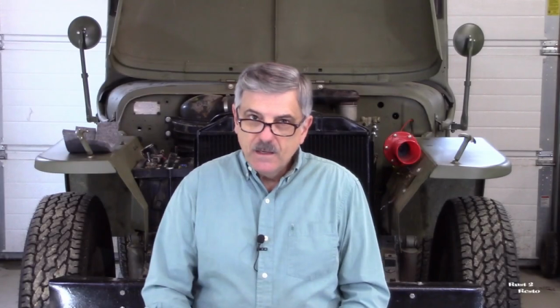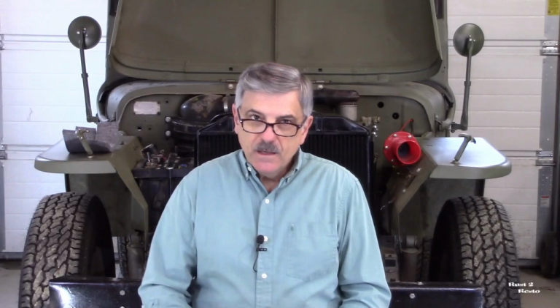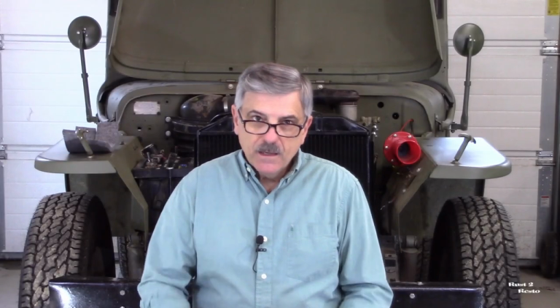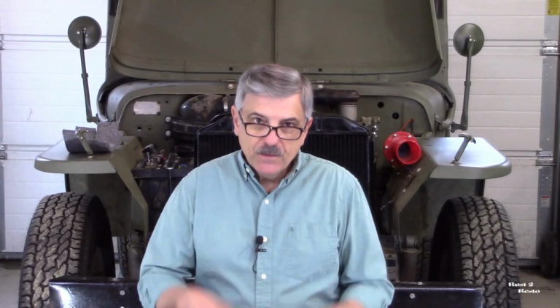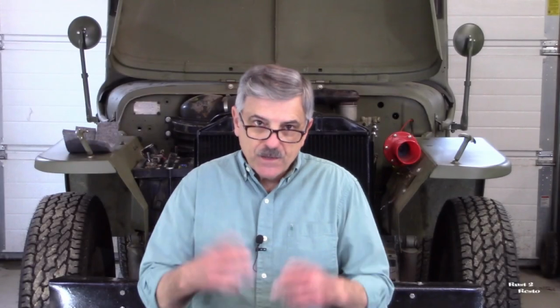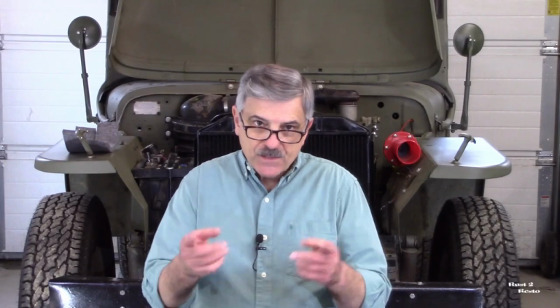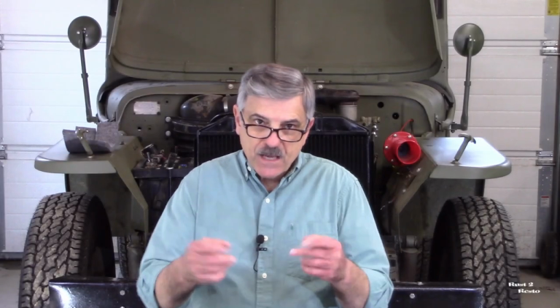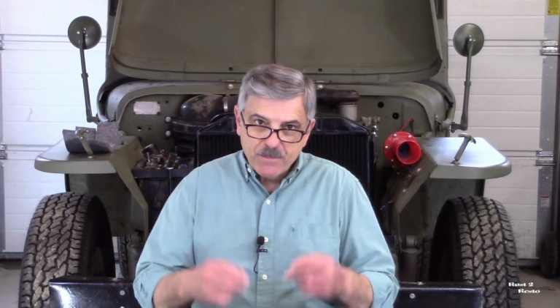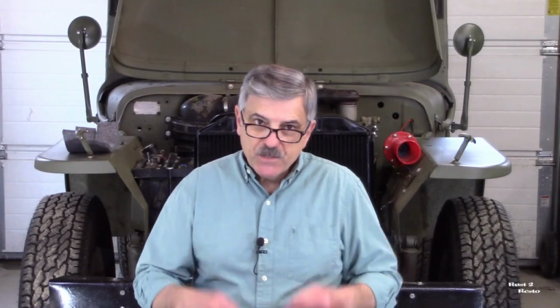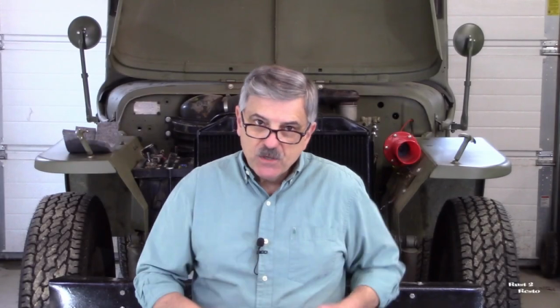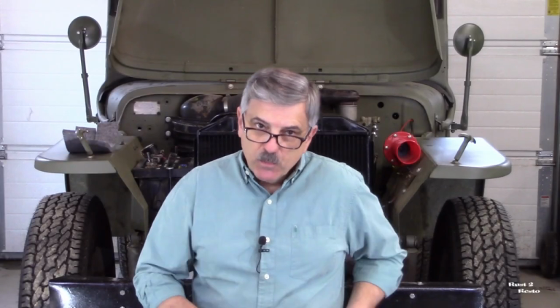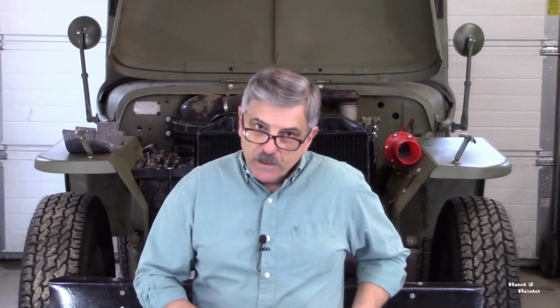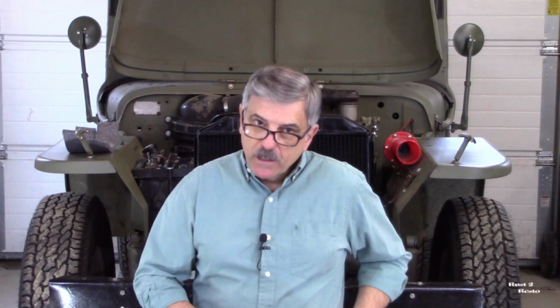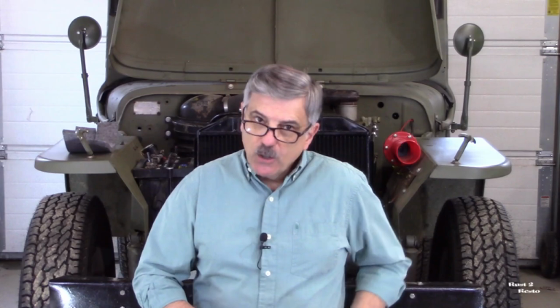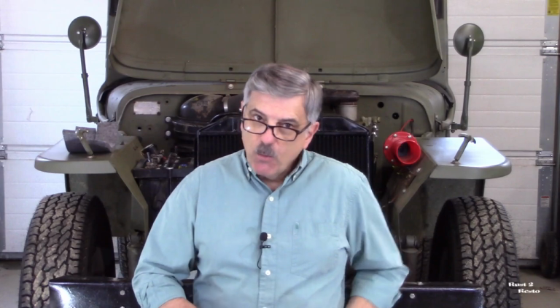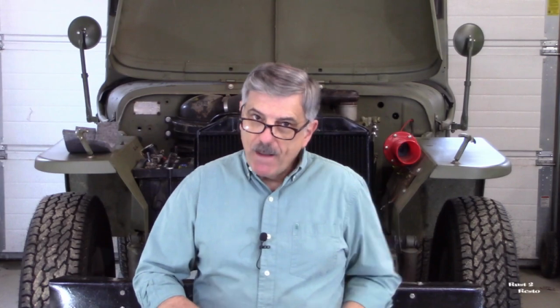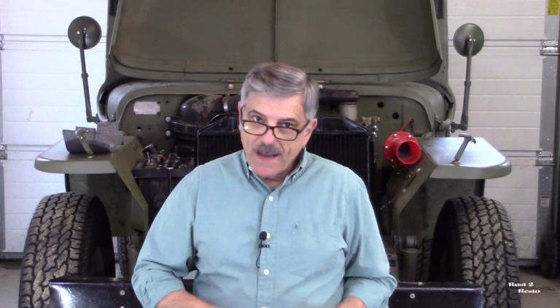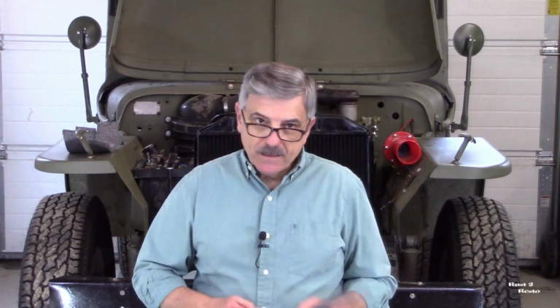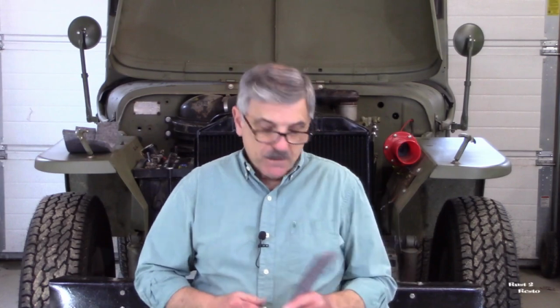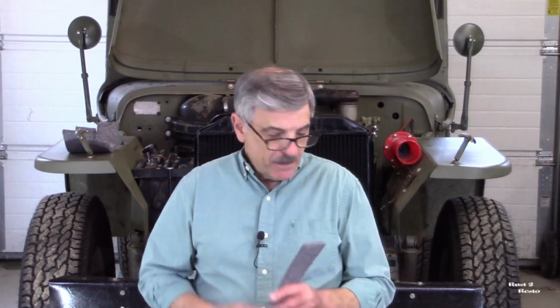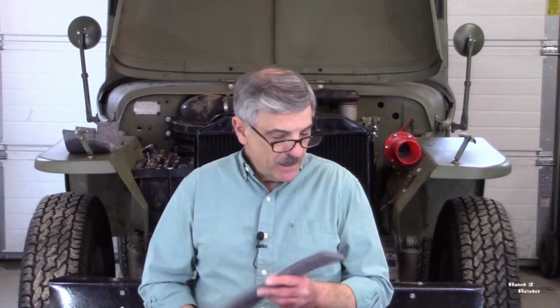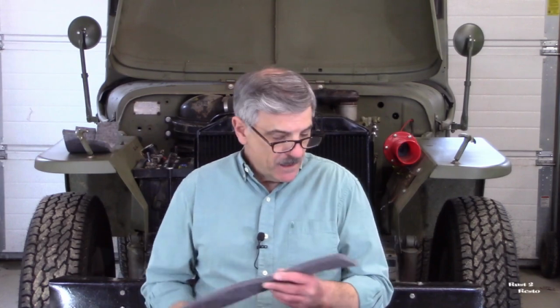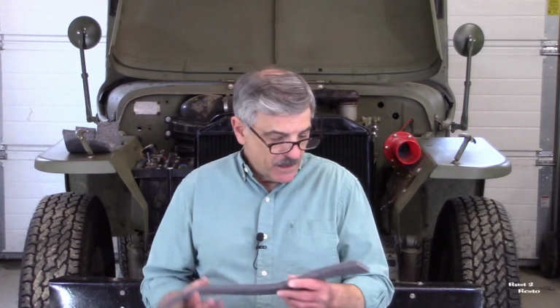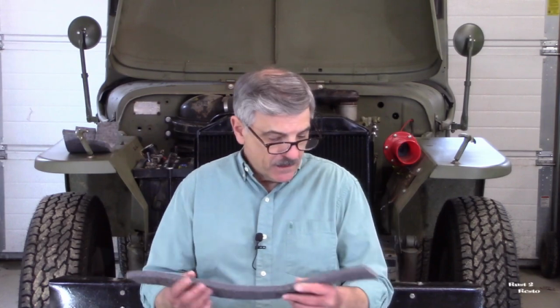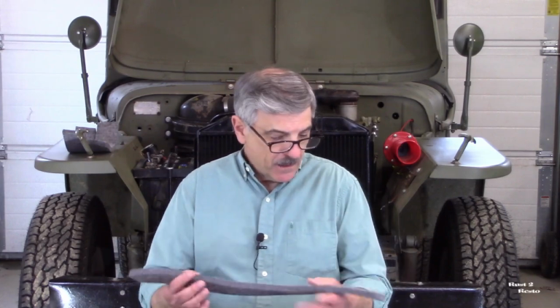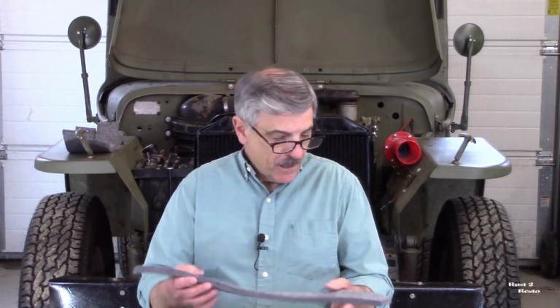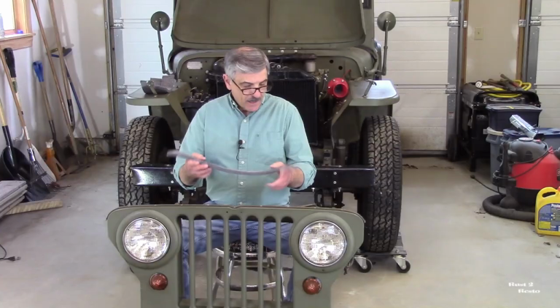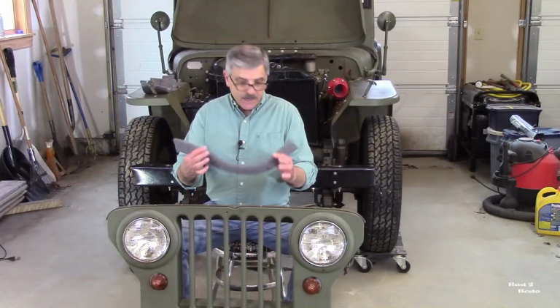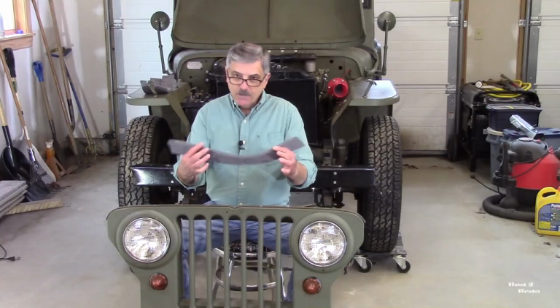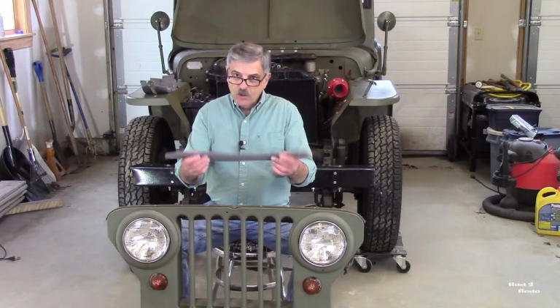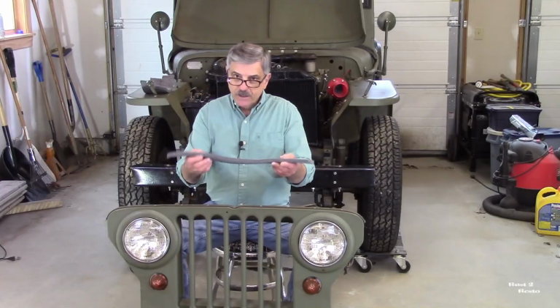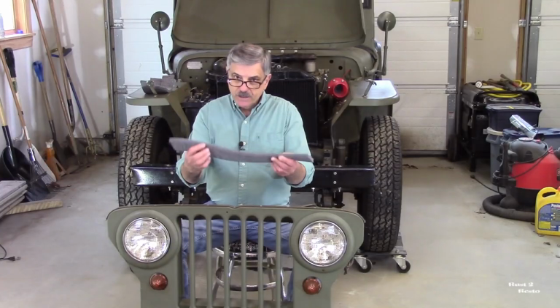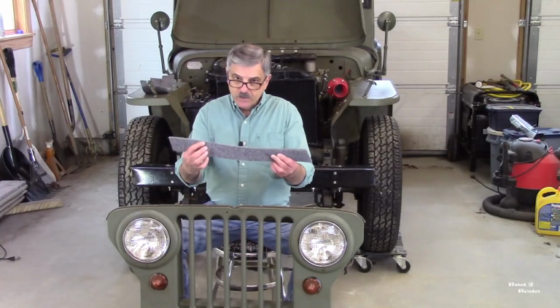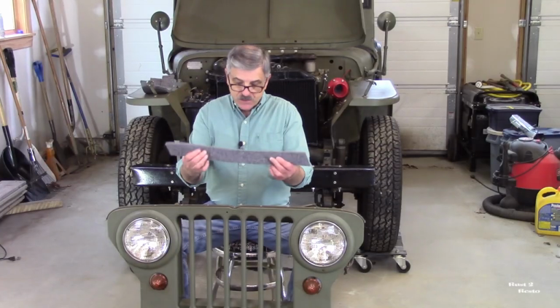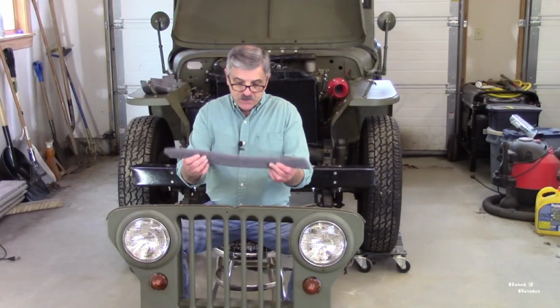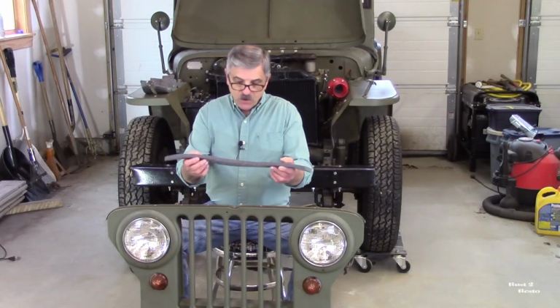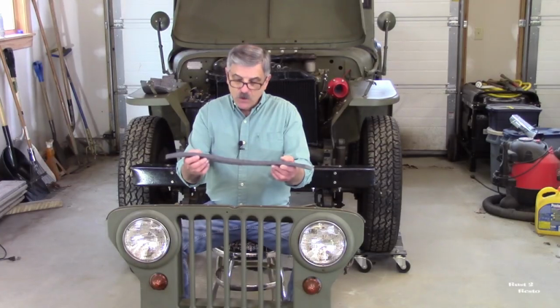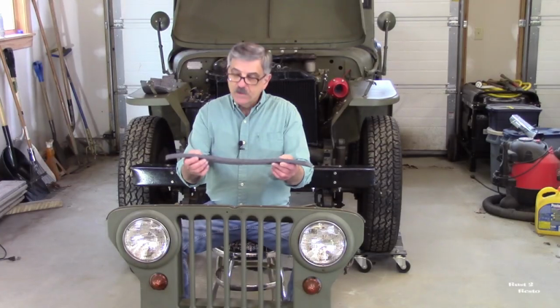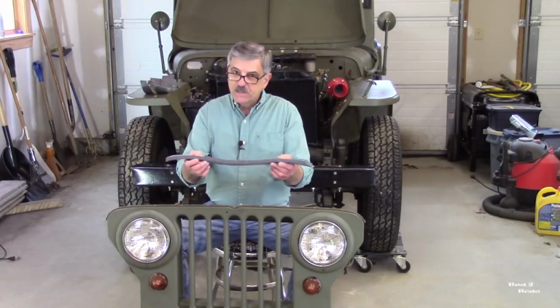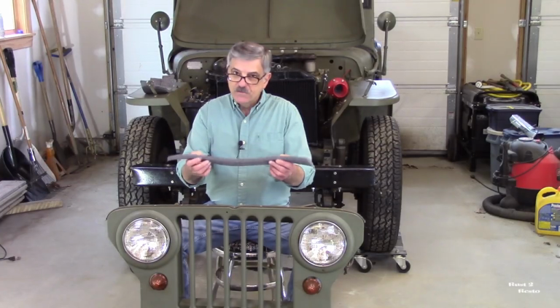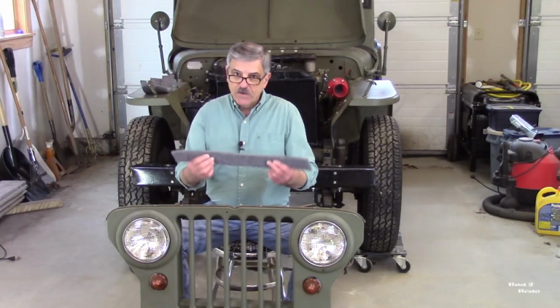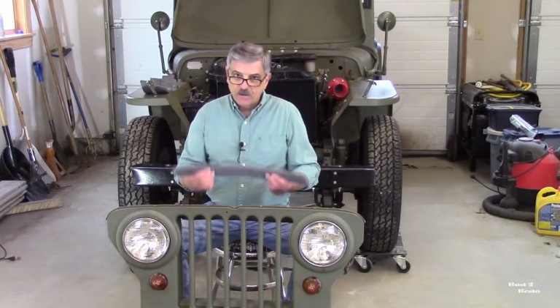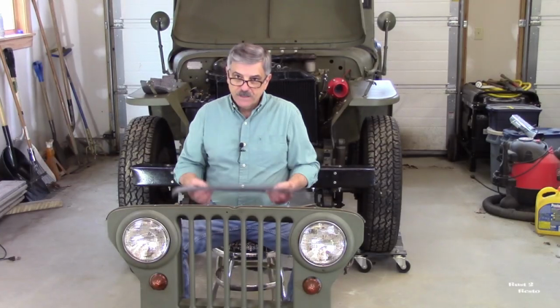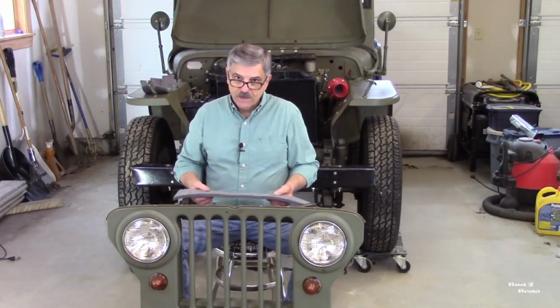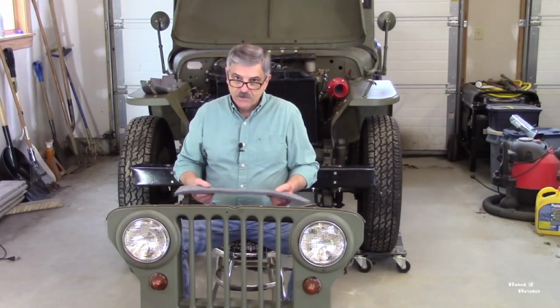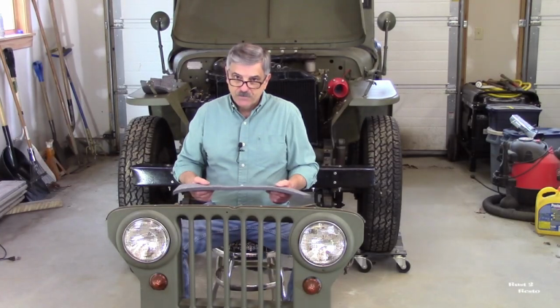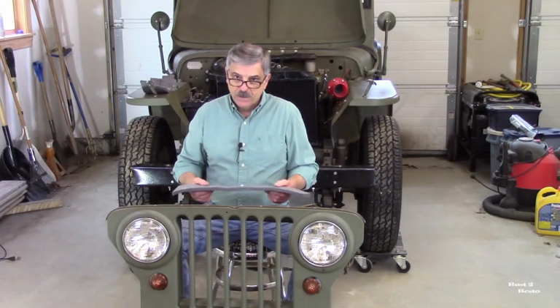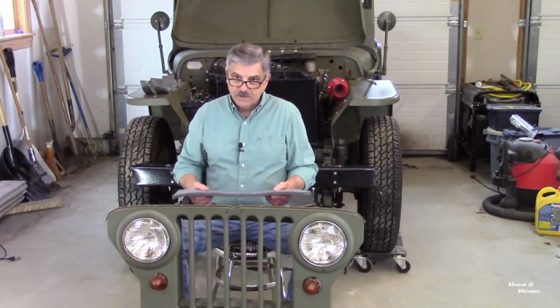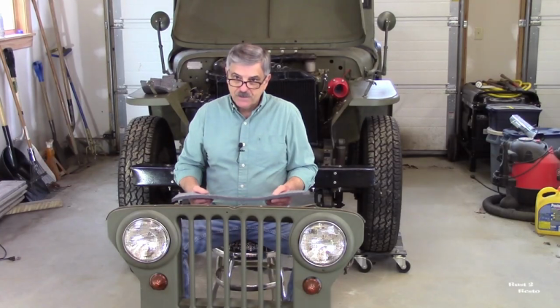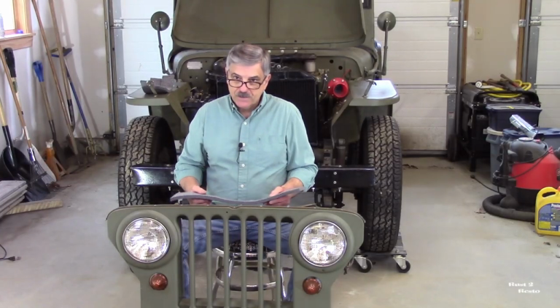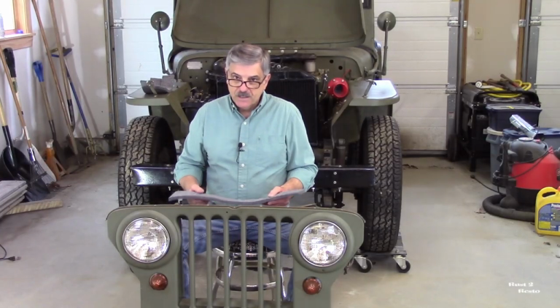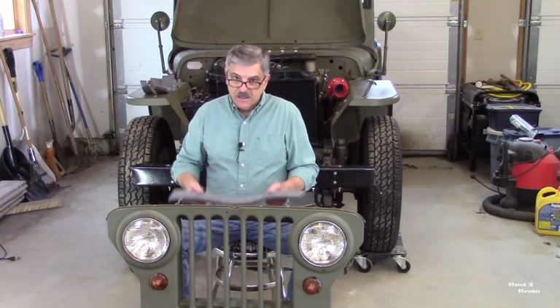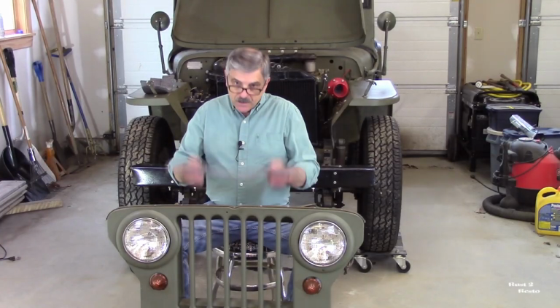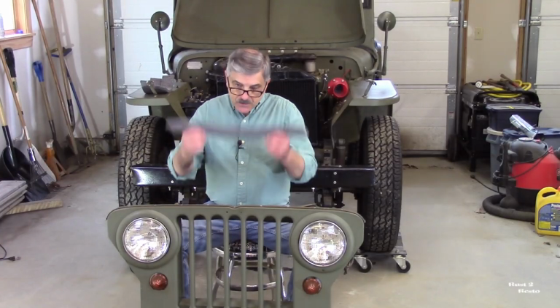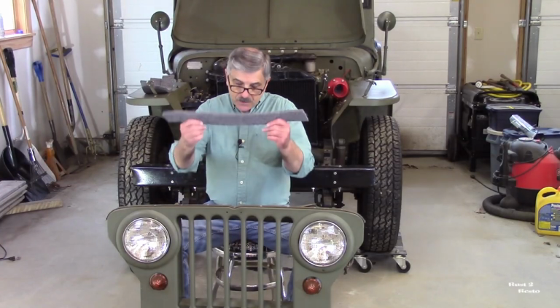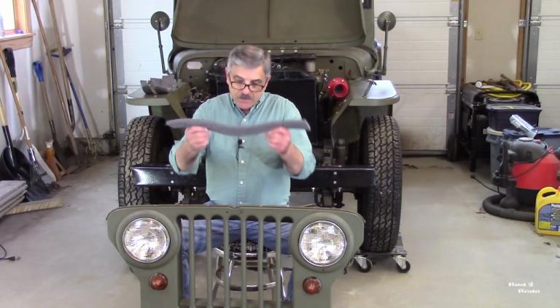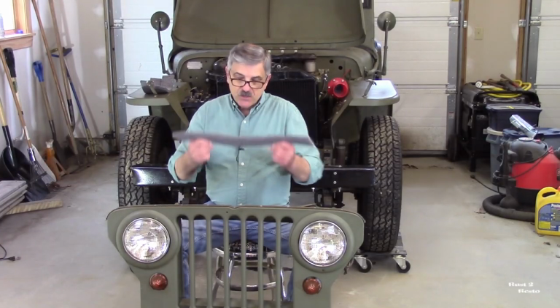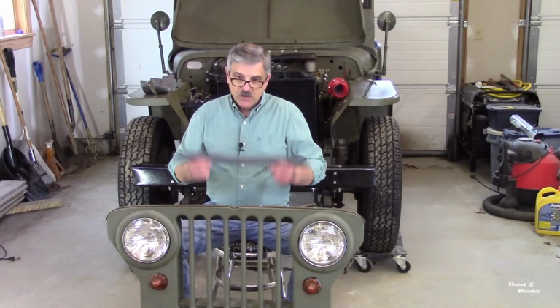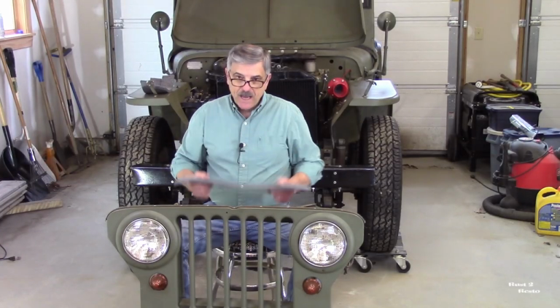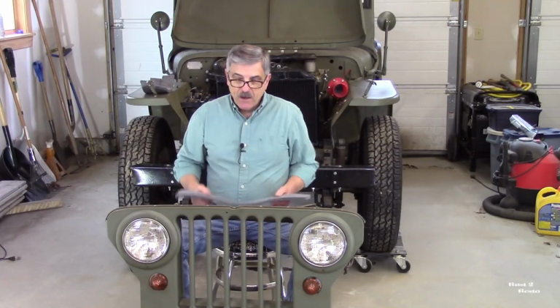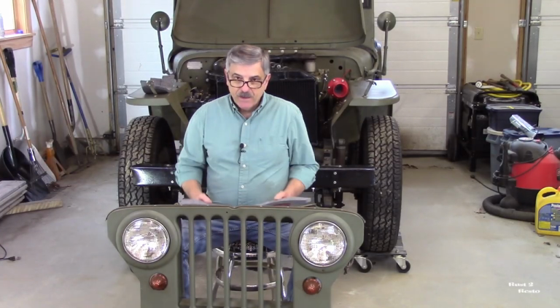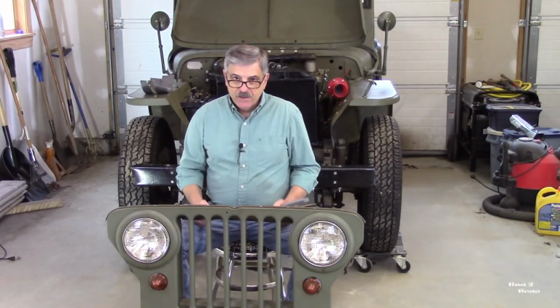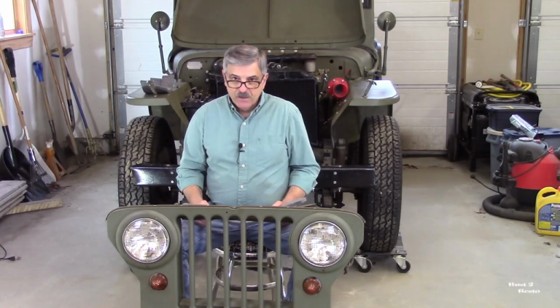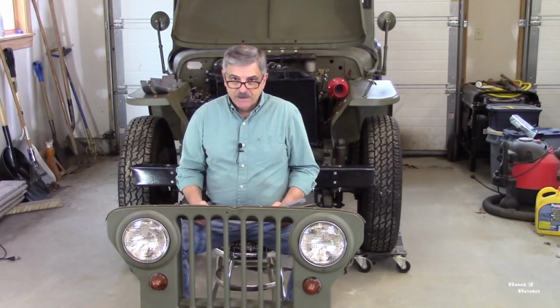In this episode, we're going to go back to the beginning, and I'm going to install these felt air deflectors. So let me show you how I do it.